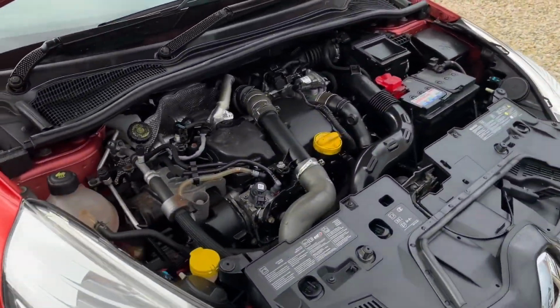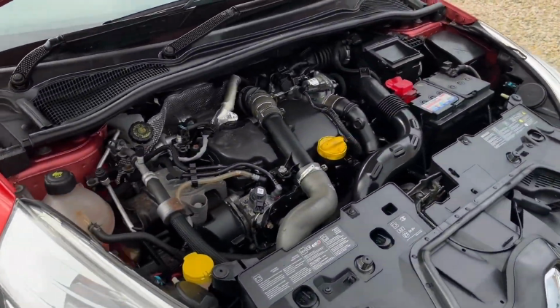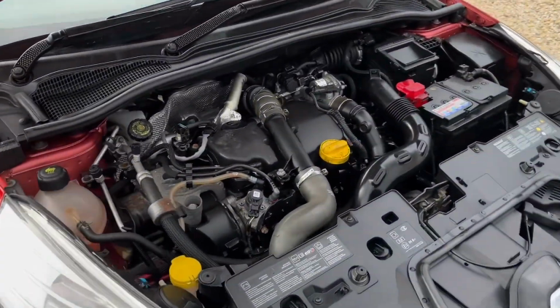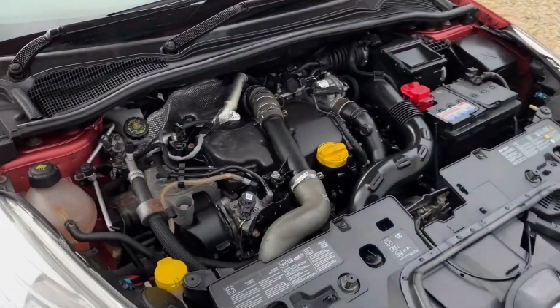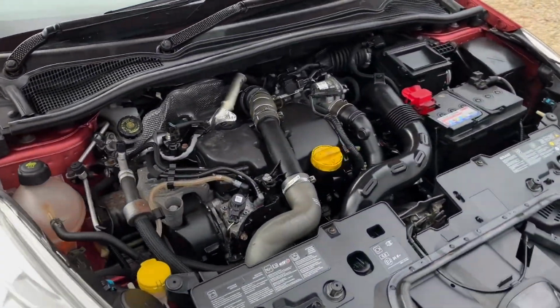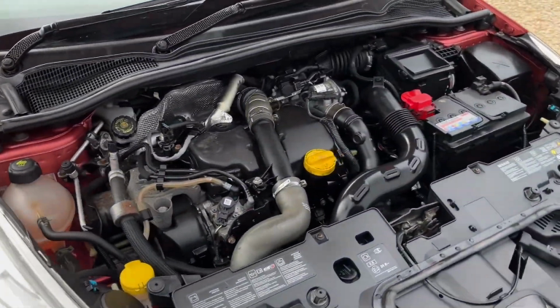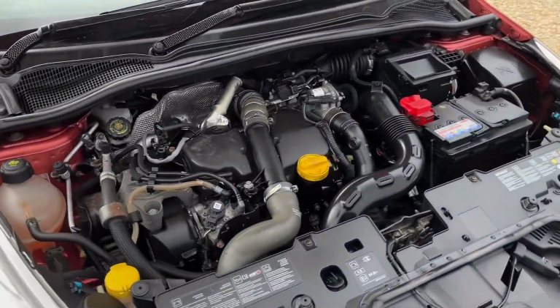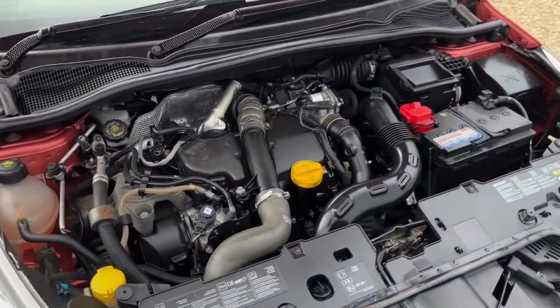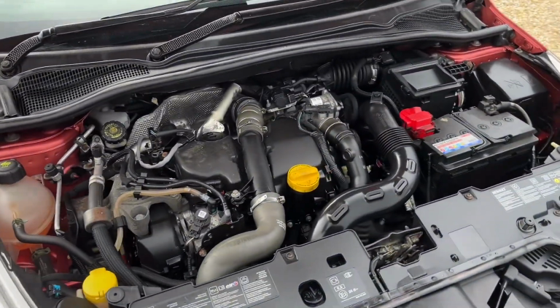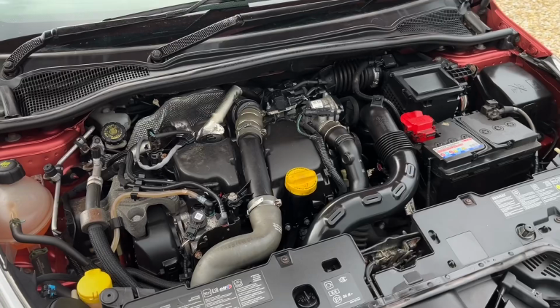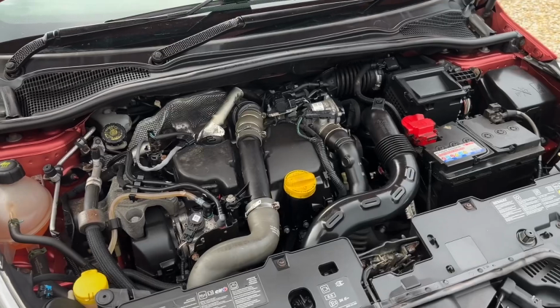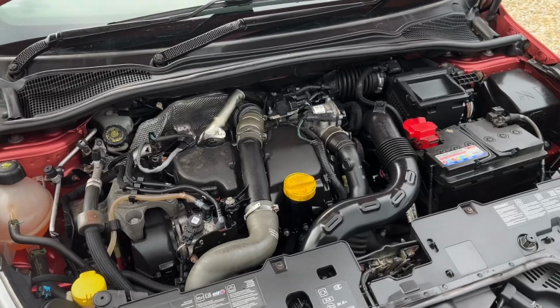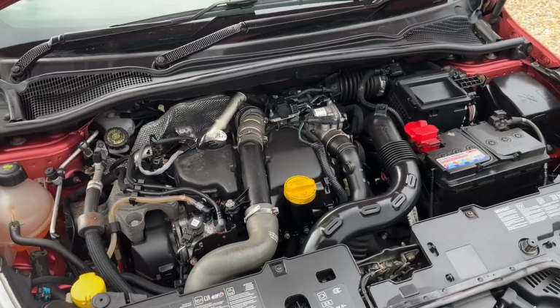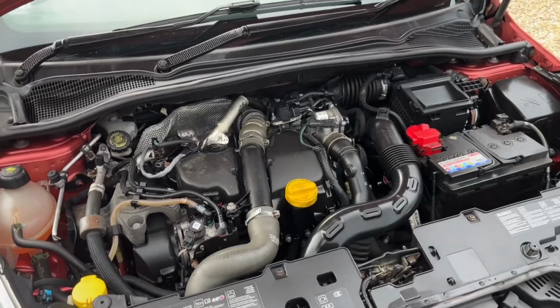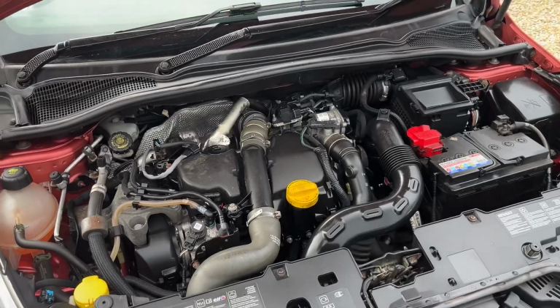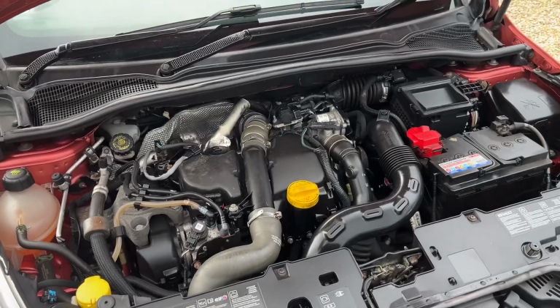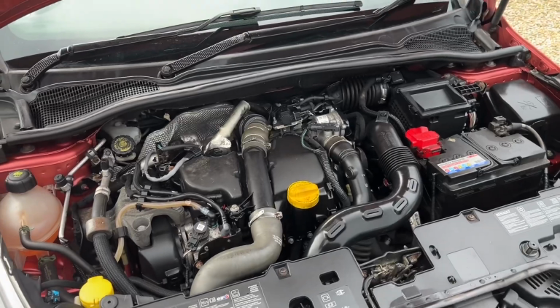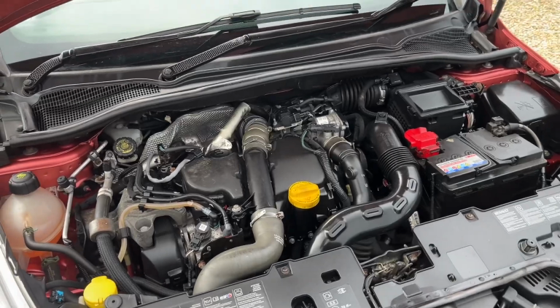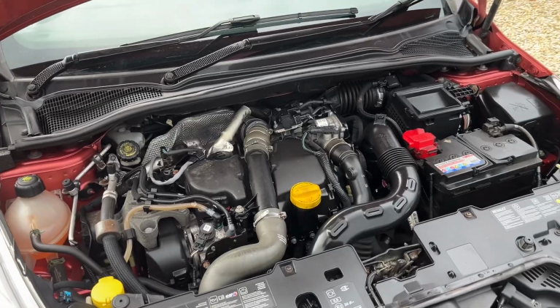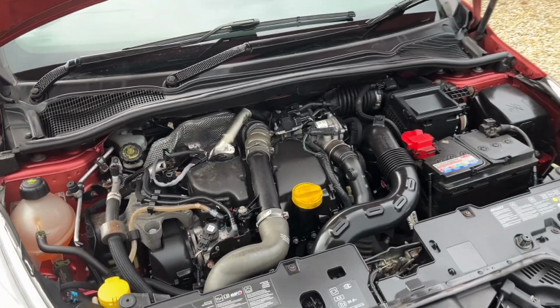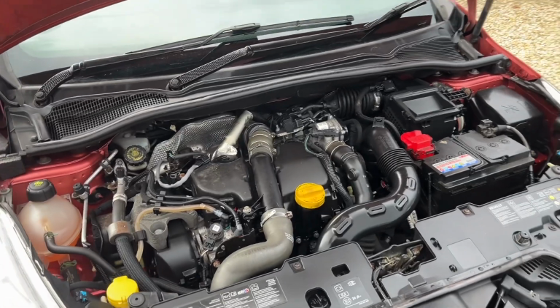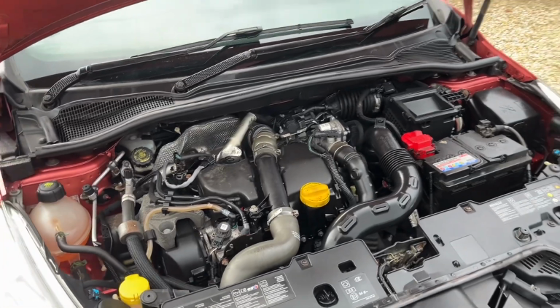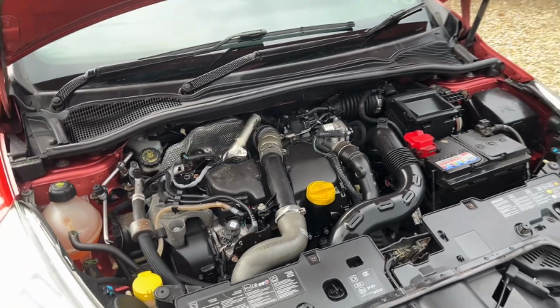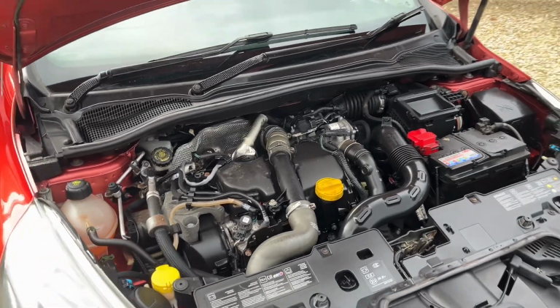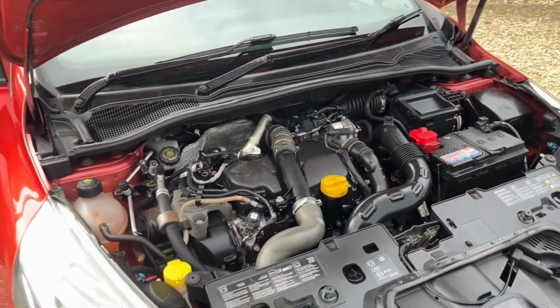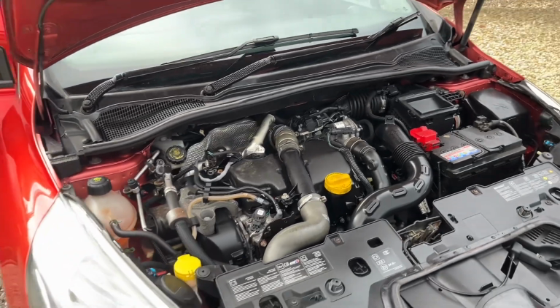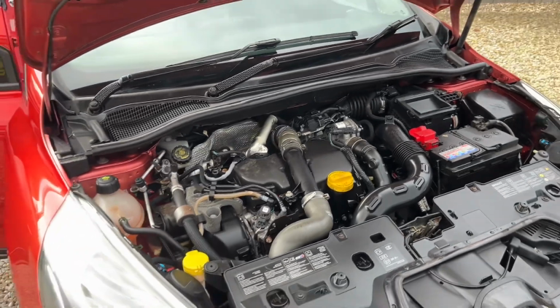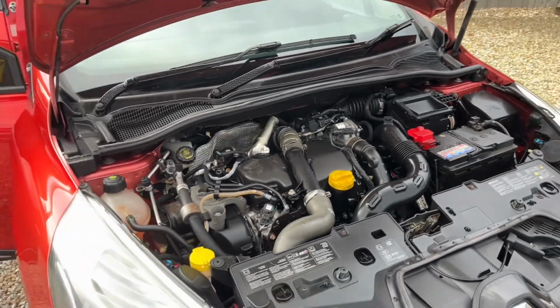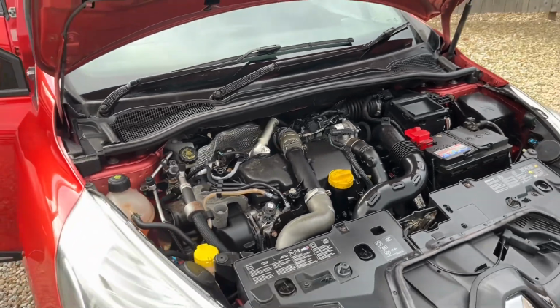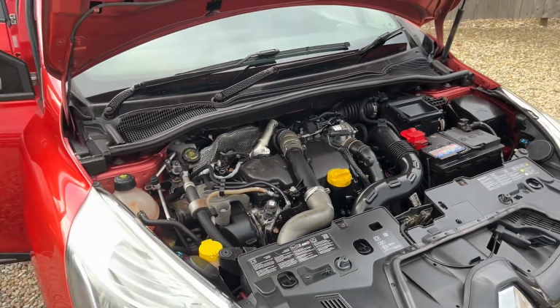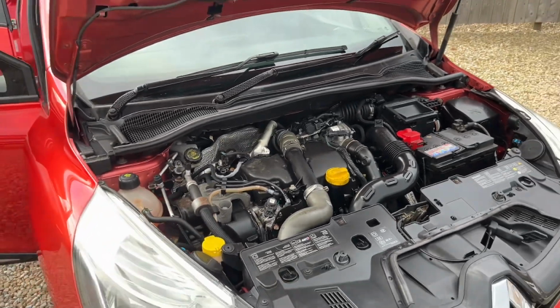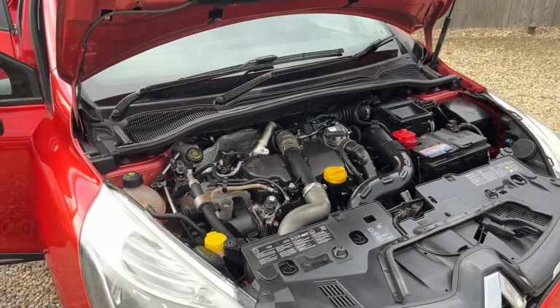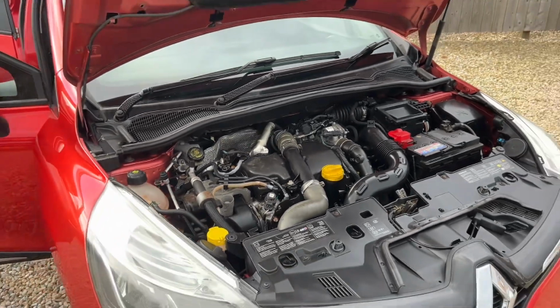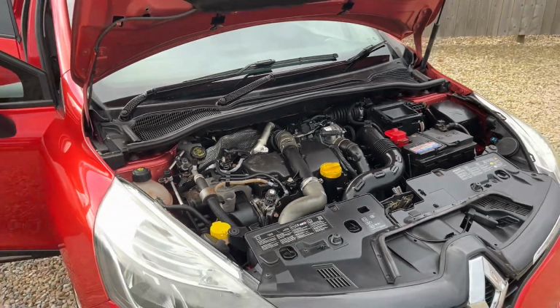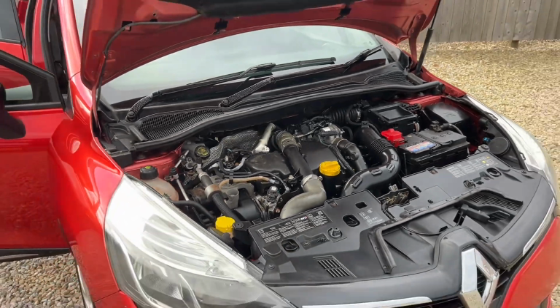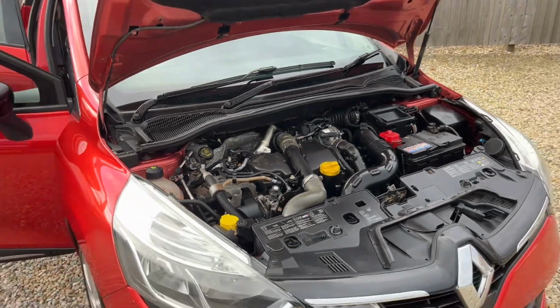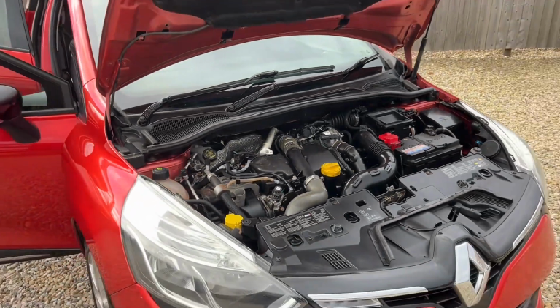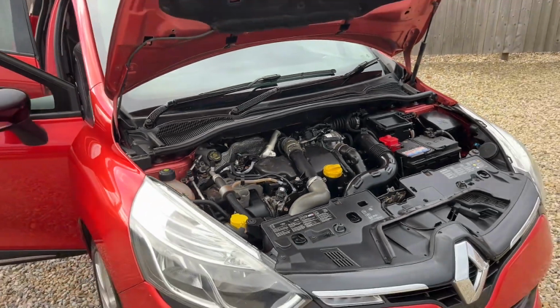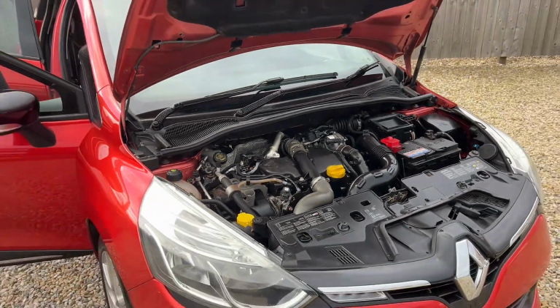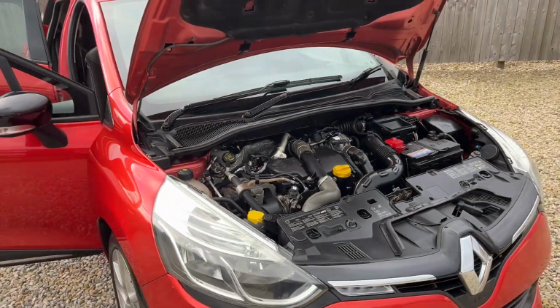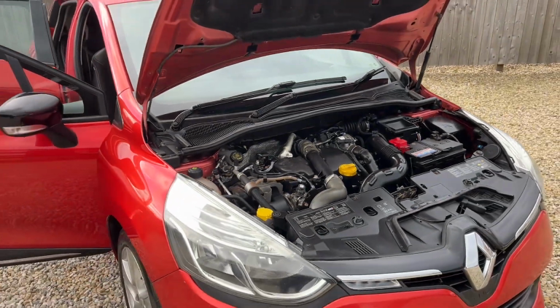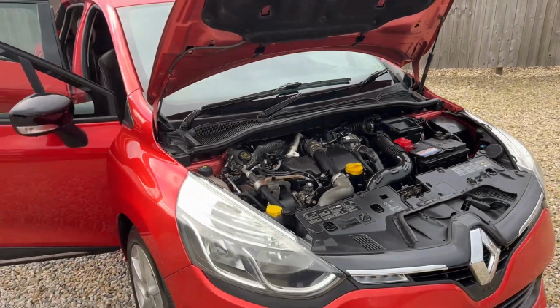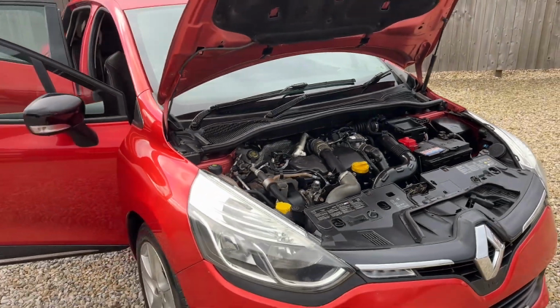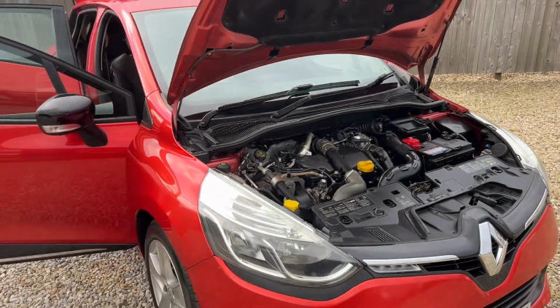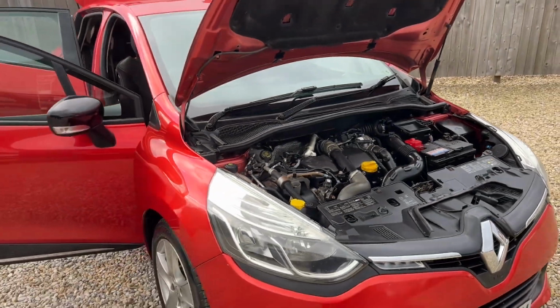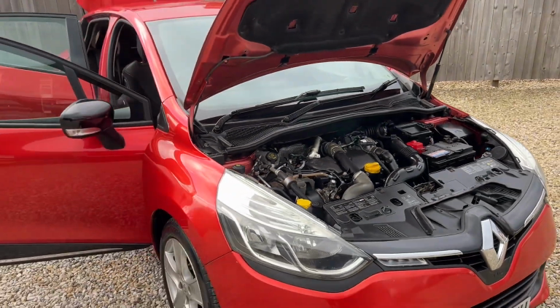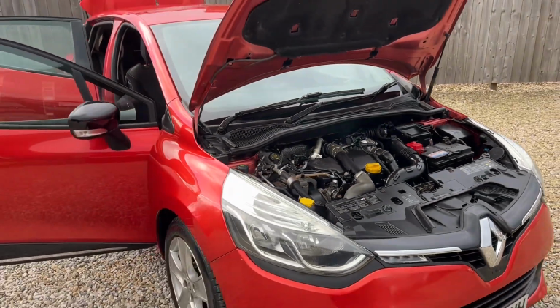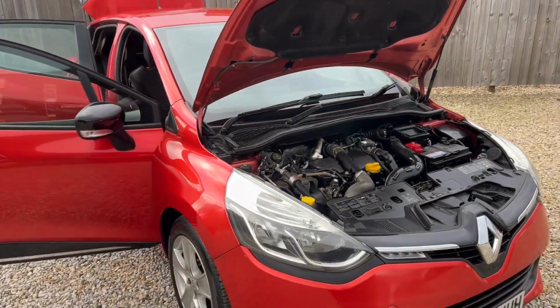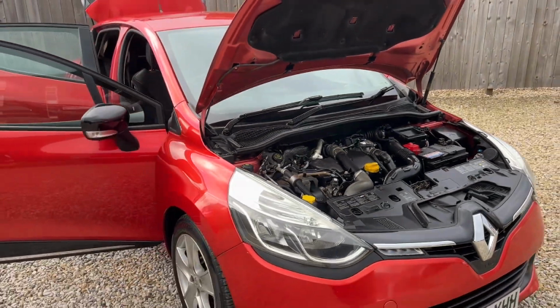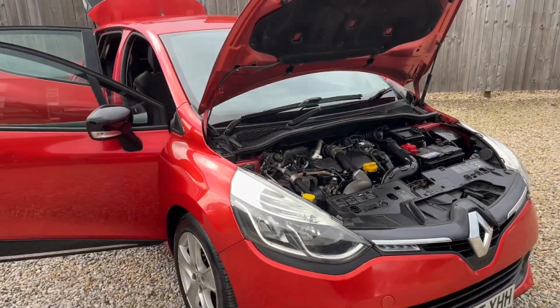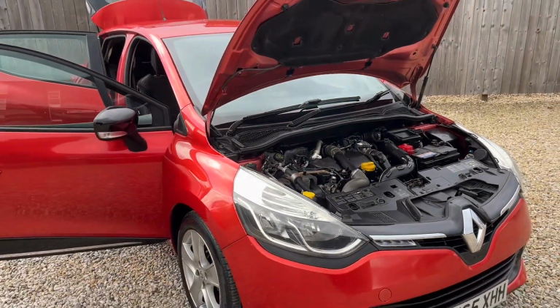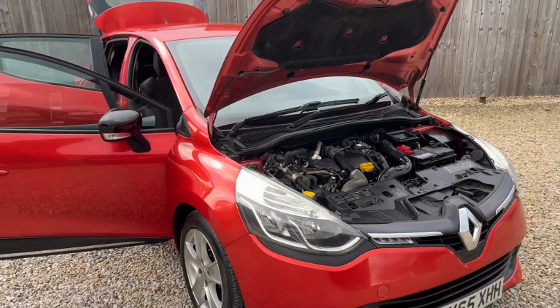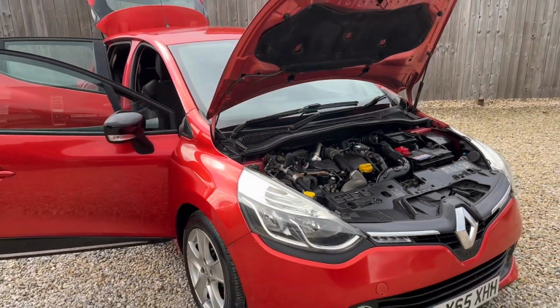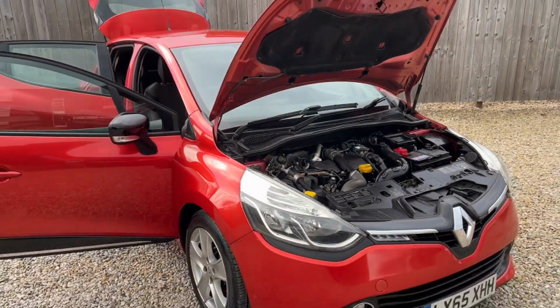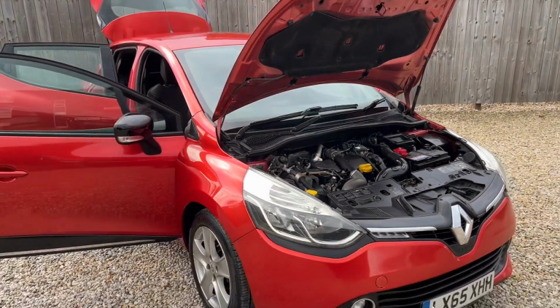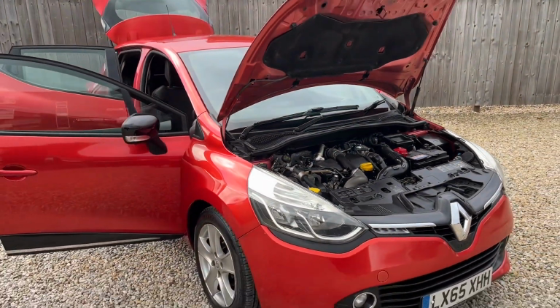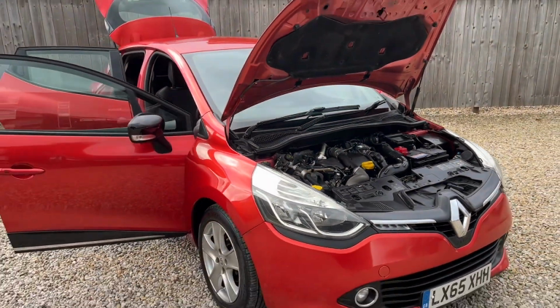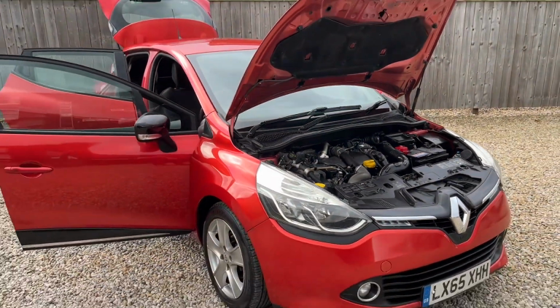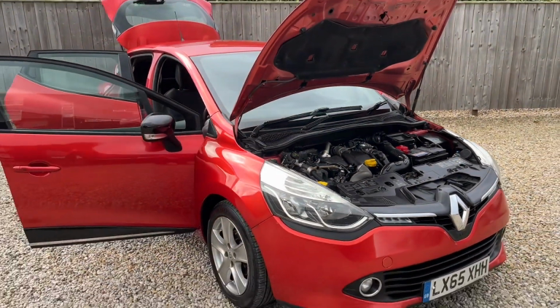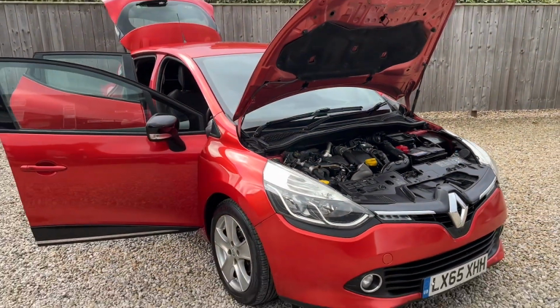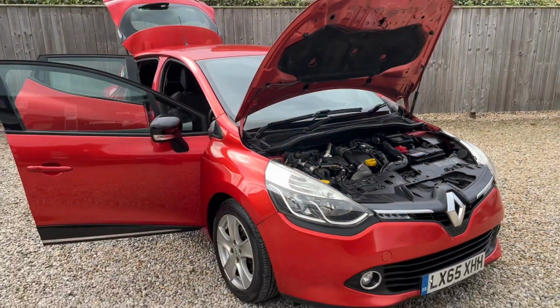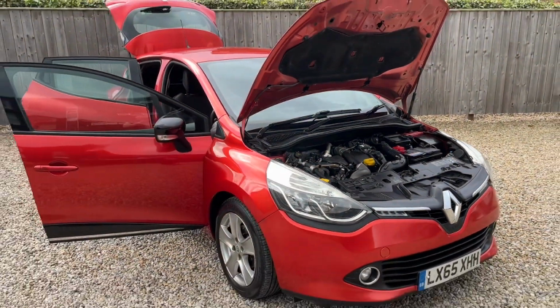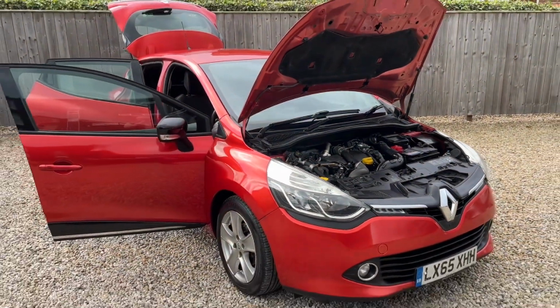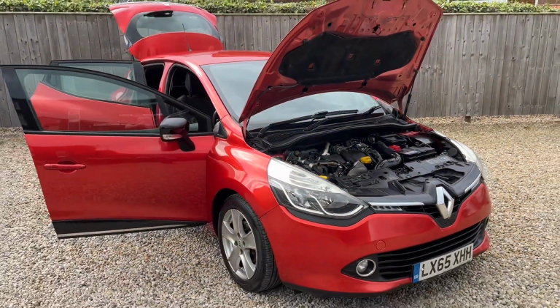And a nice and clean engine bay. So there you have it — if you like what you've seen and you're interested, feel free to give me a call. Thanks for watching.